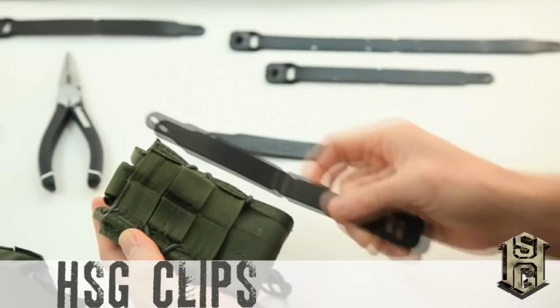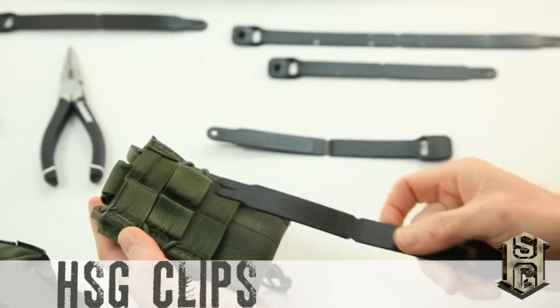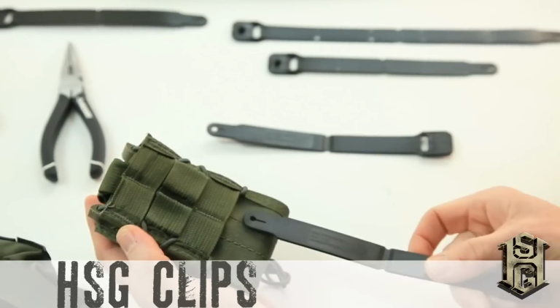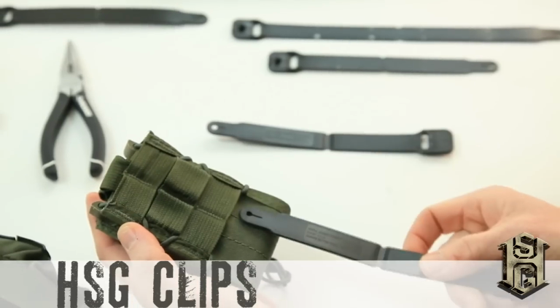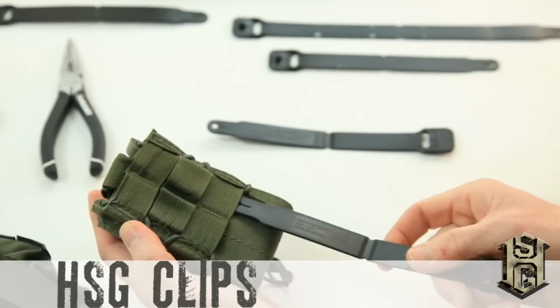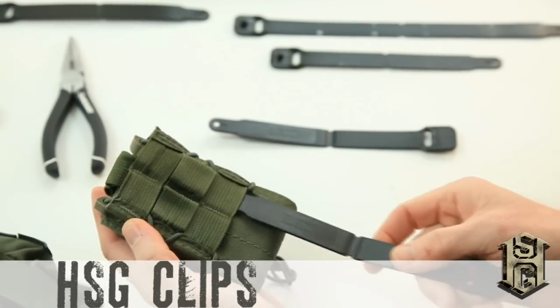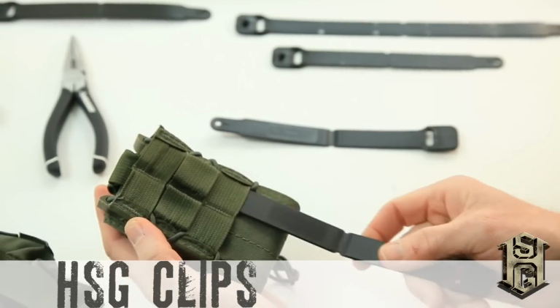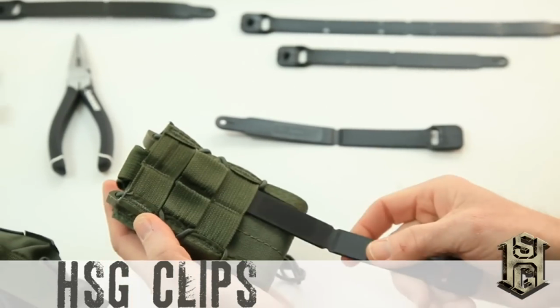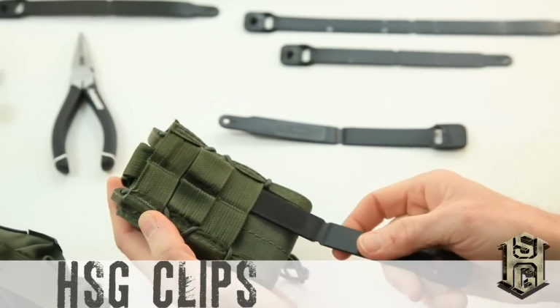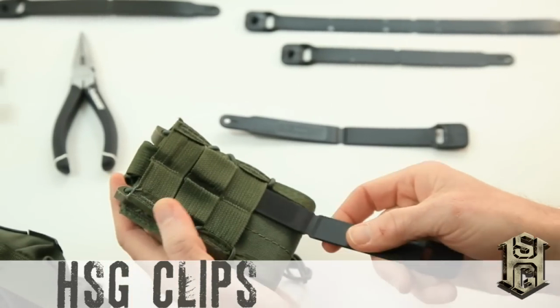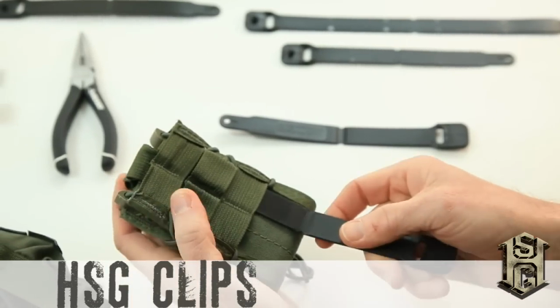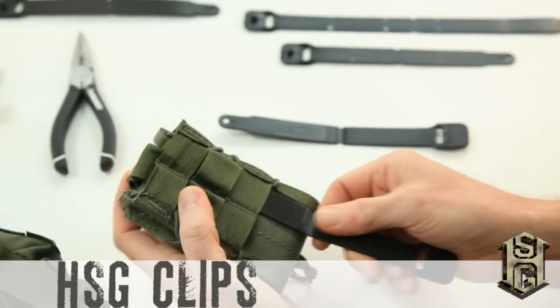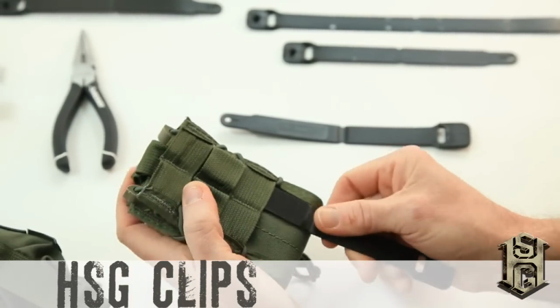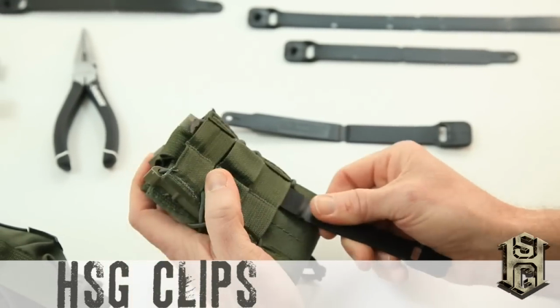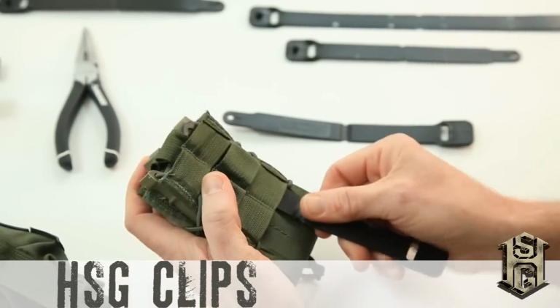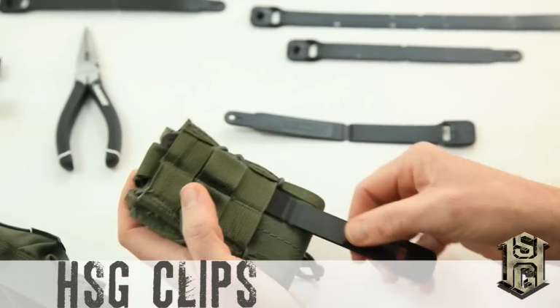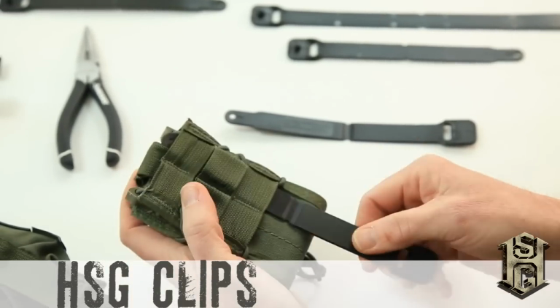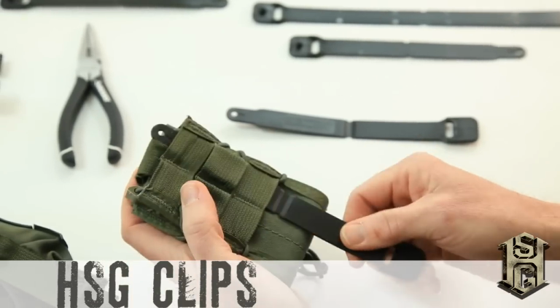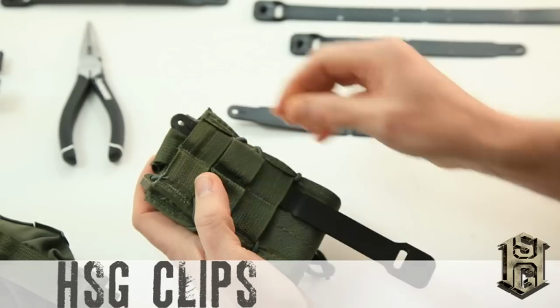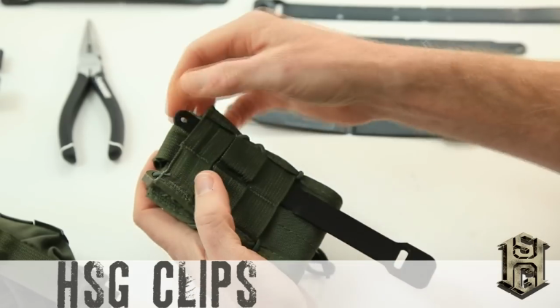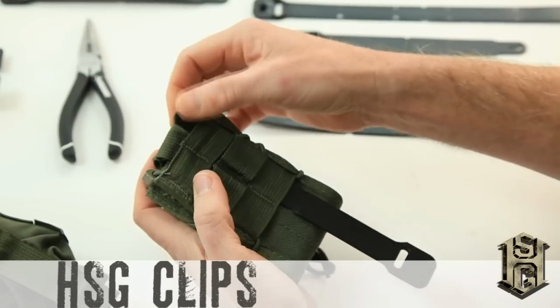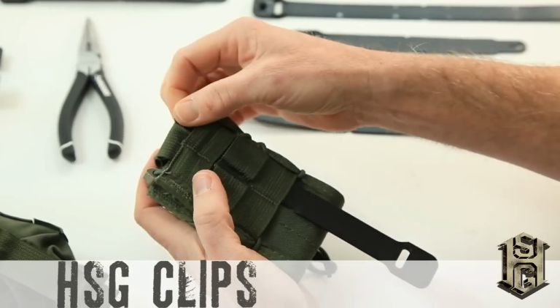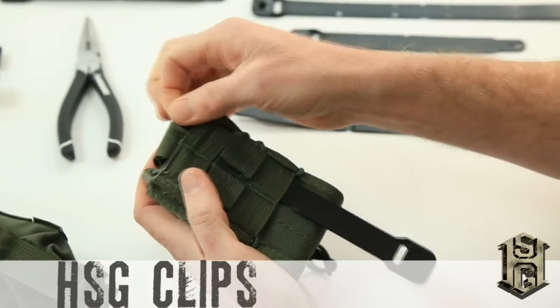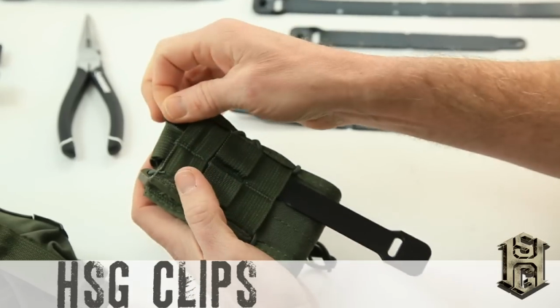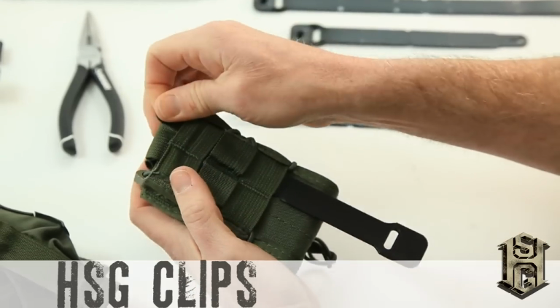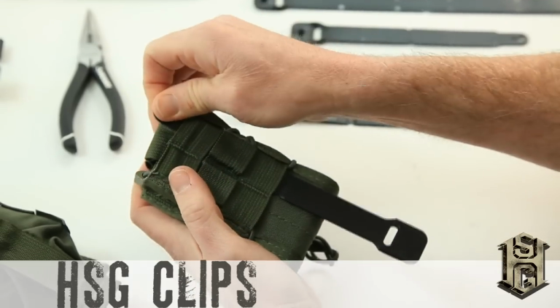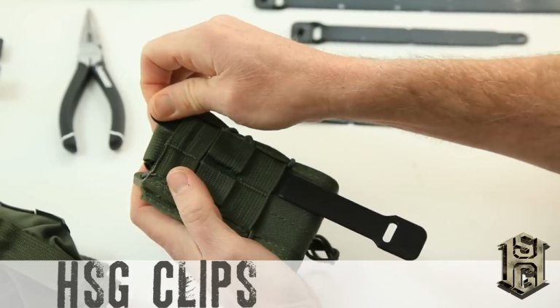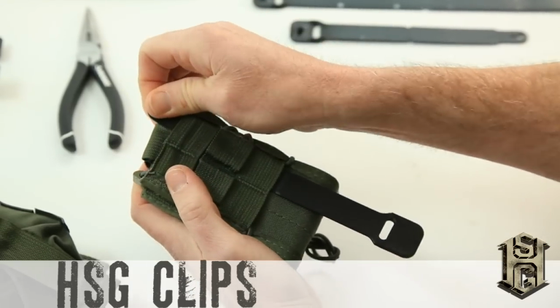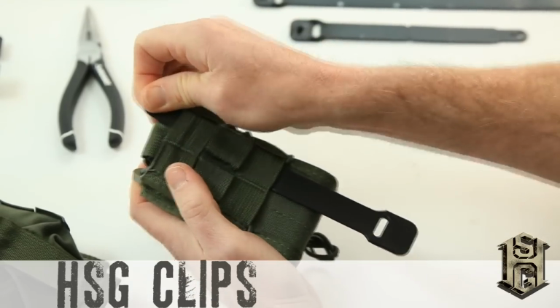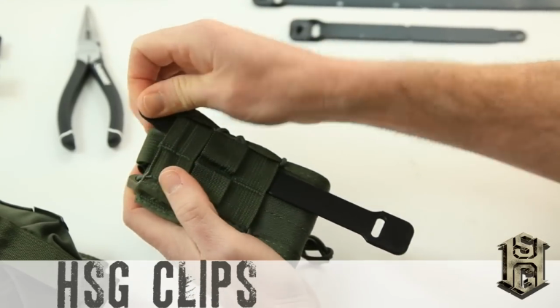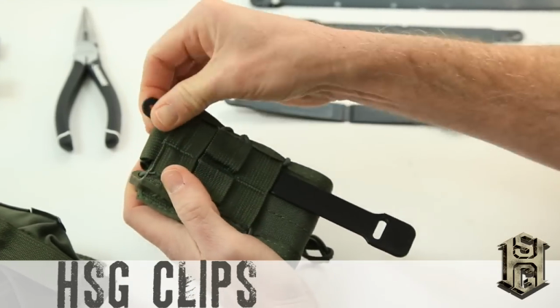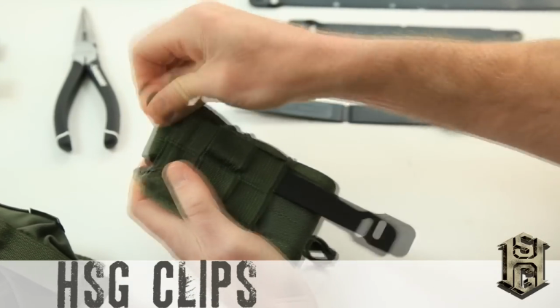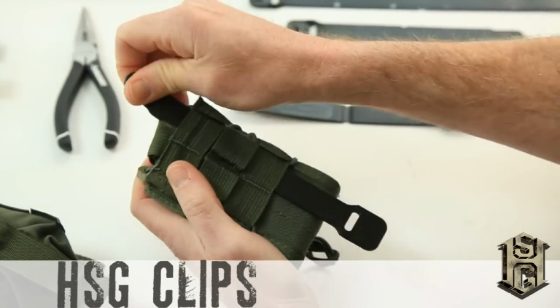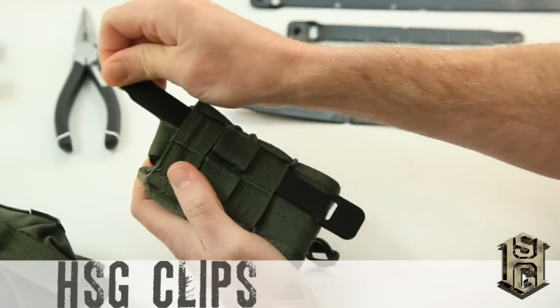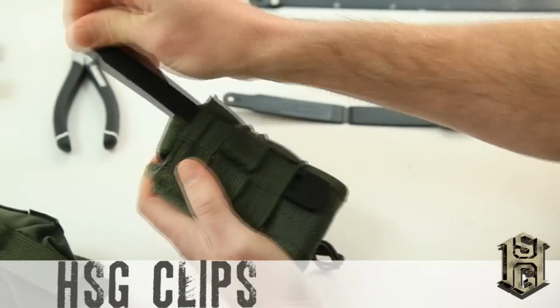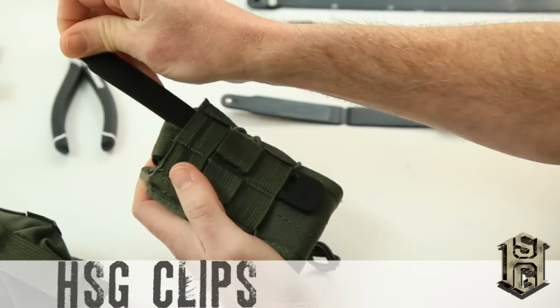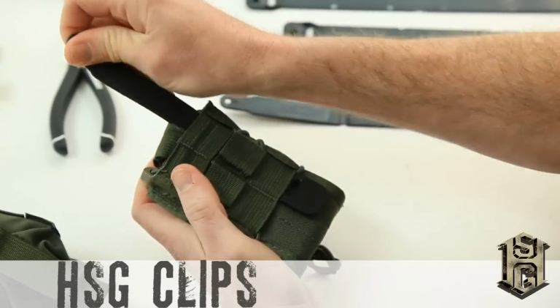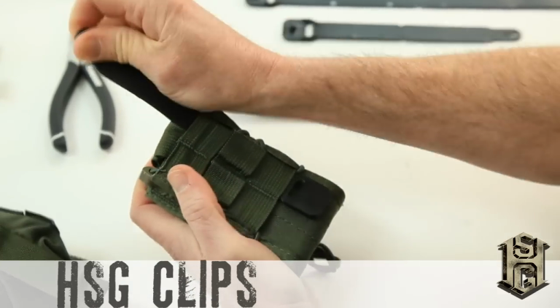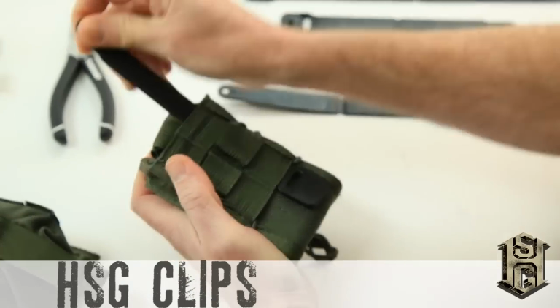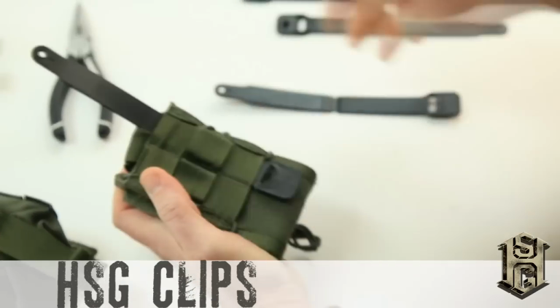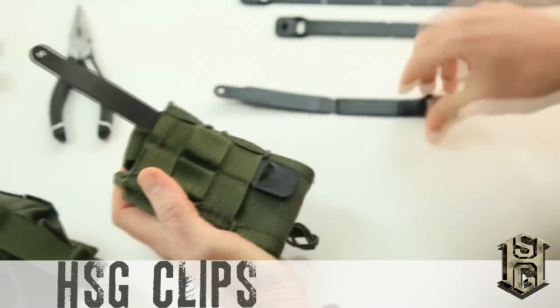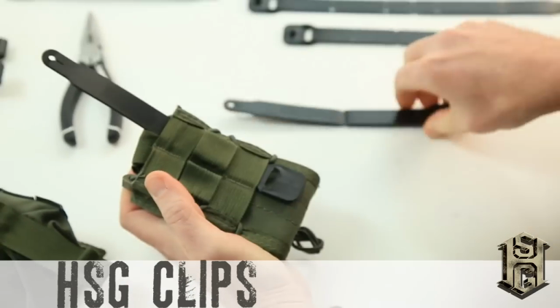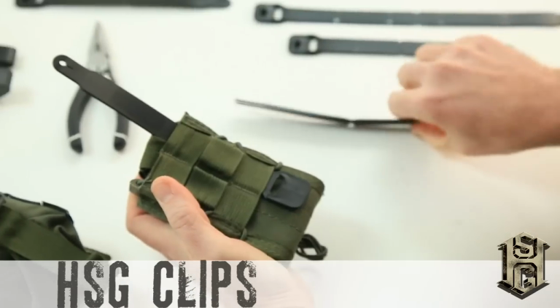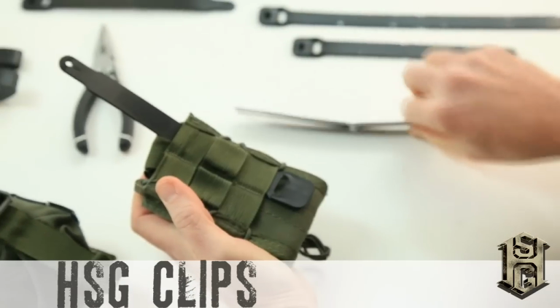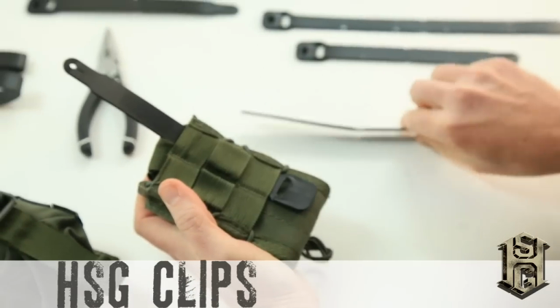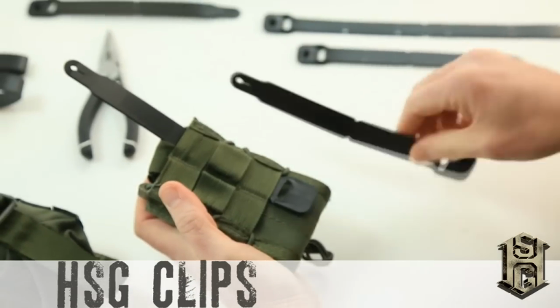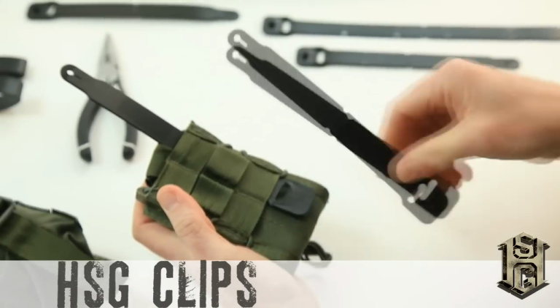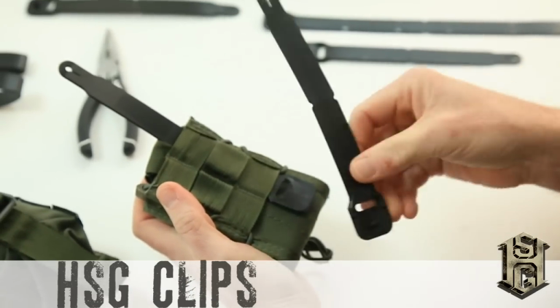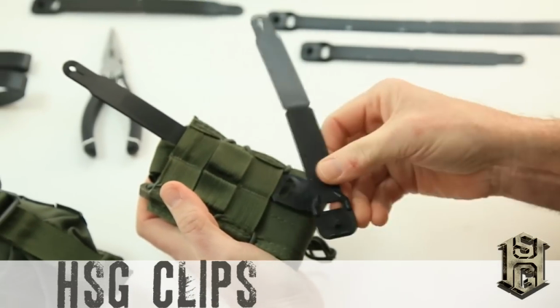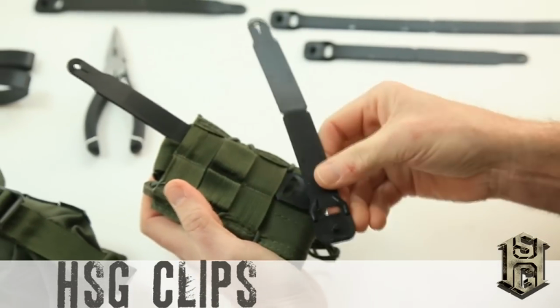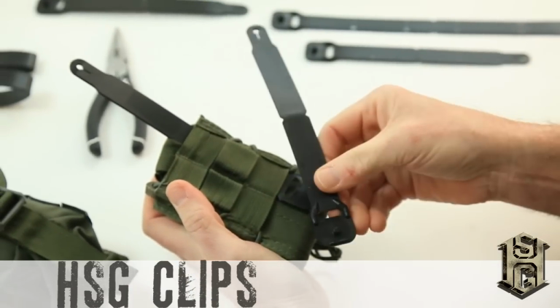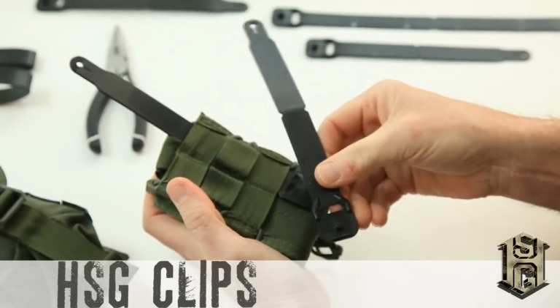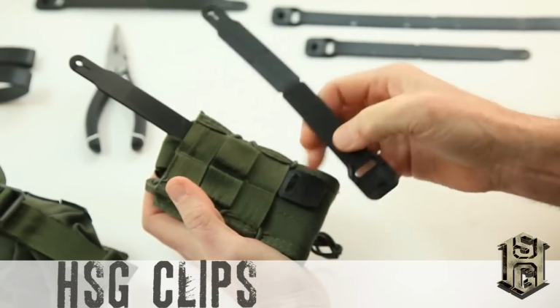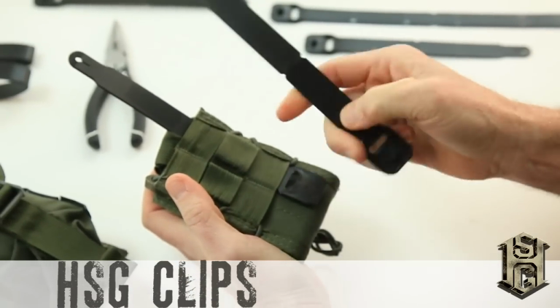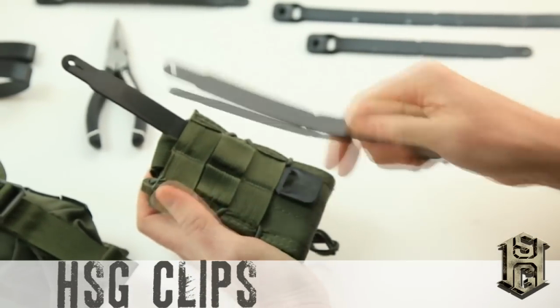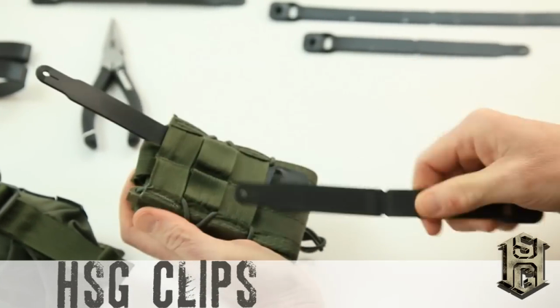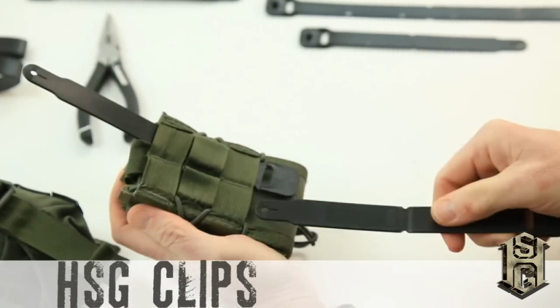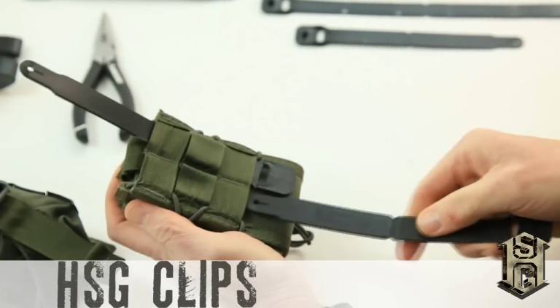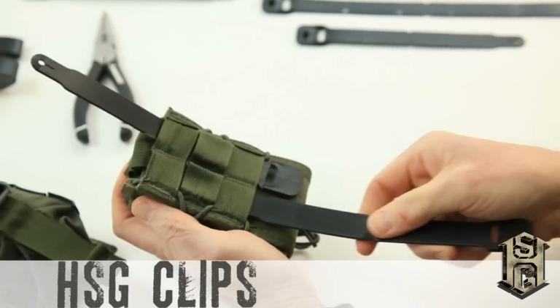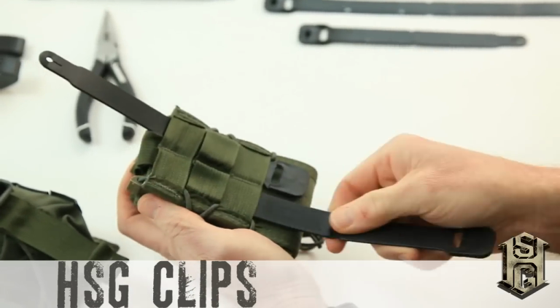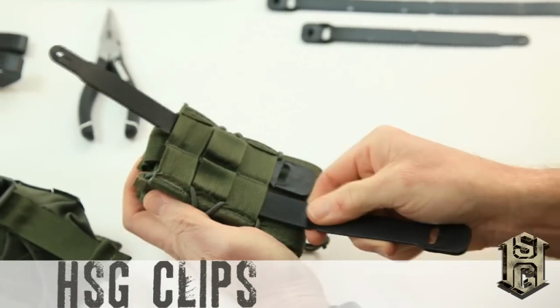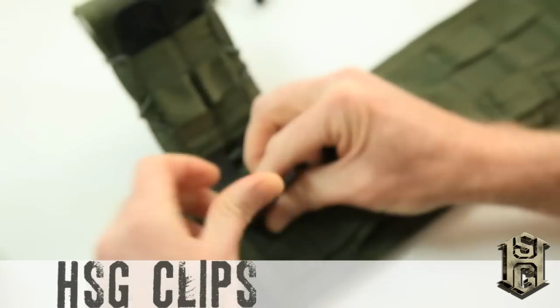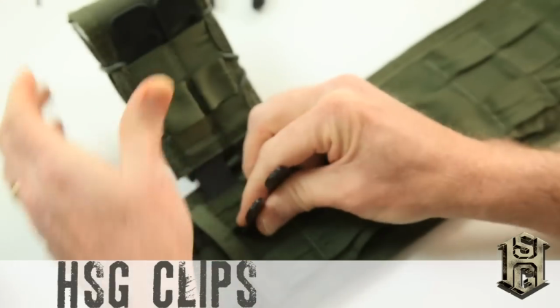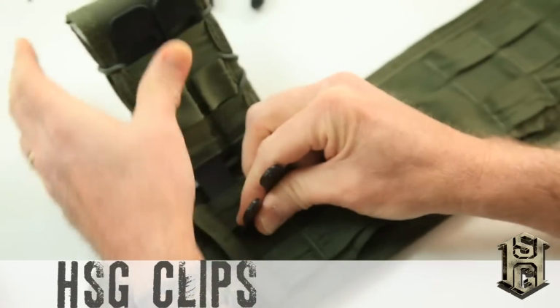Let's see it in action. First, run the clip through the back of the taco with the post facing toward the front of the pouch.